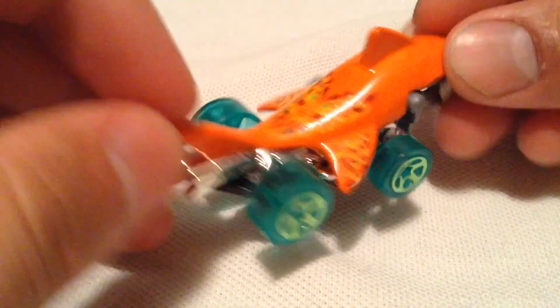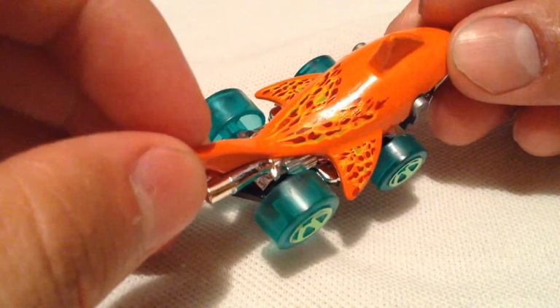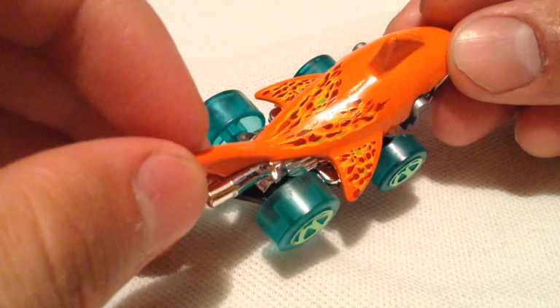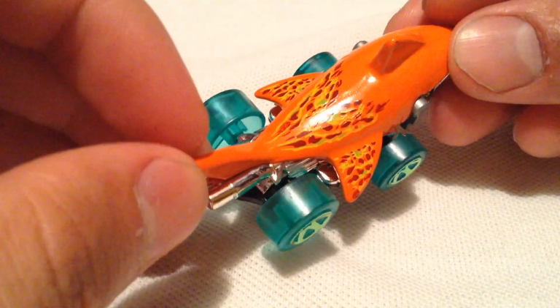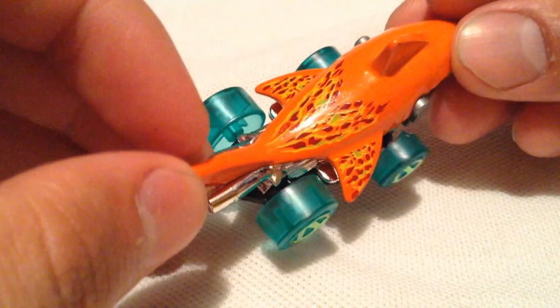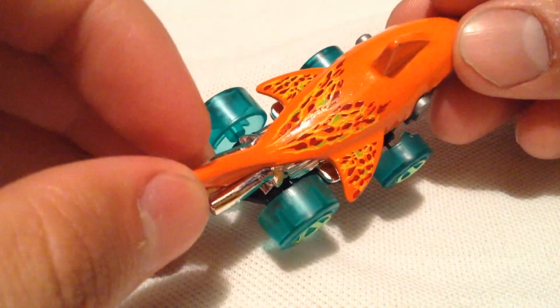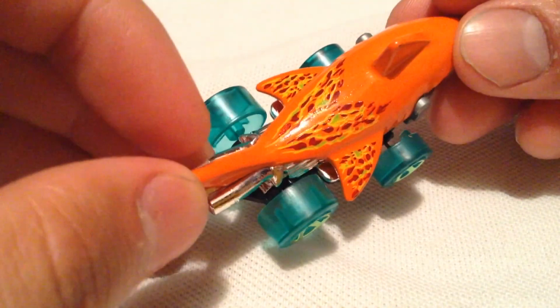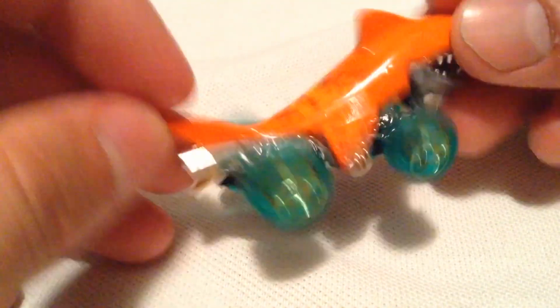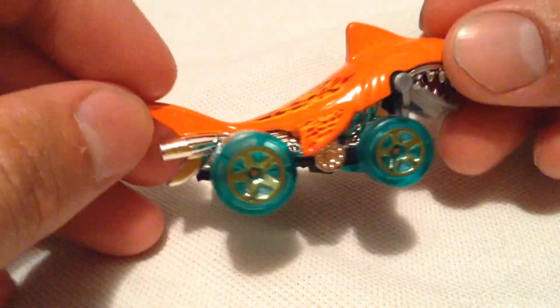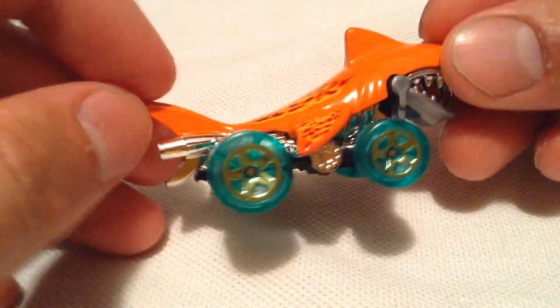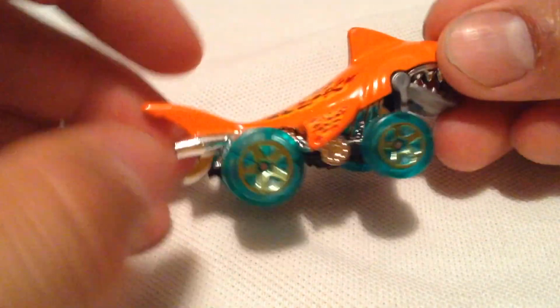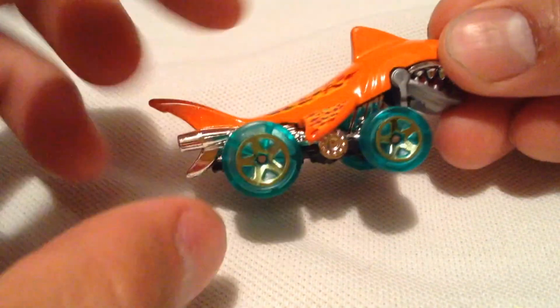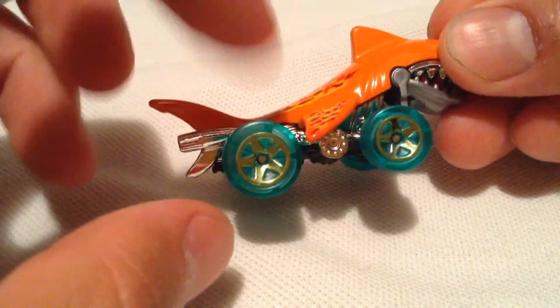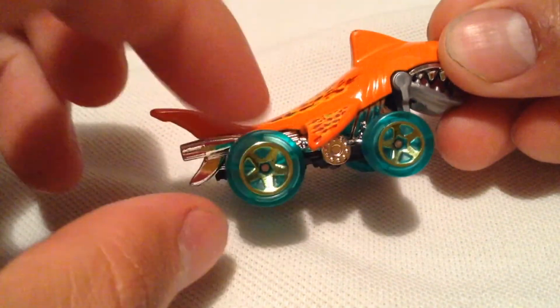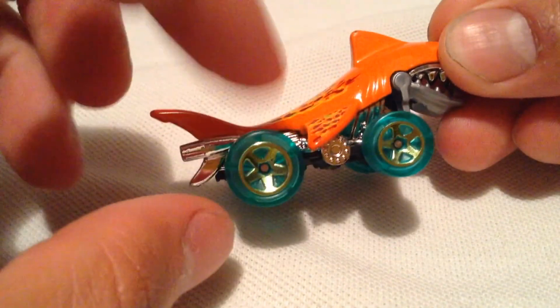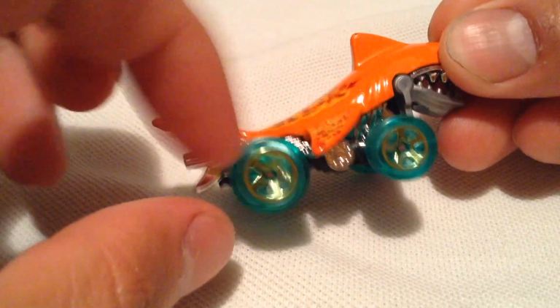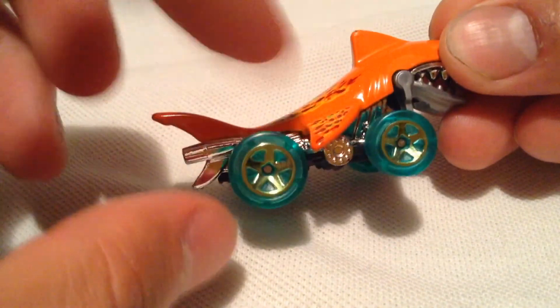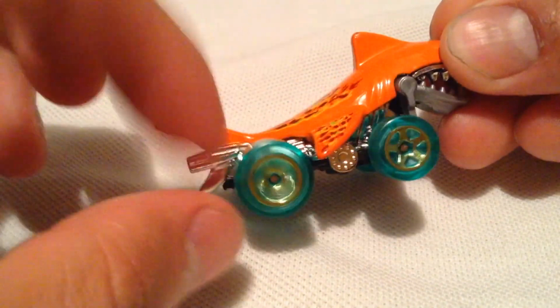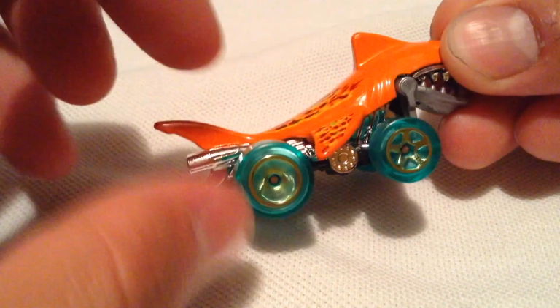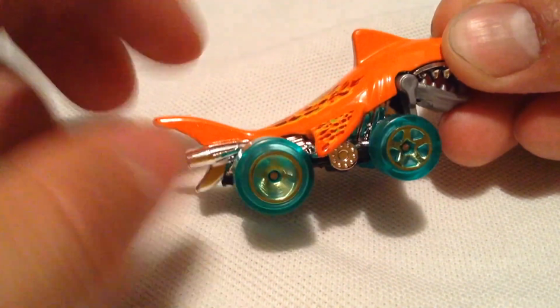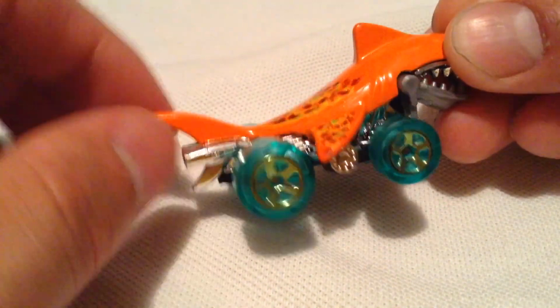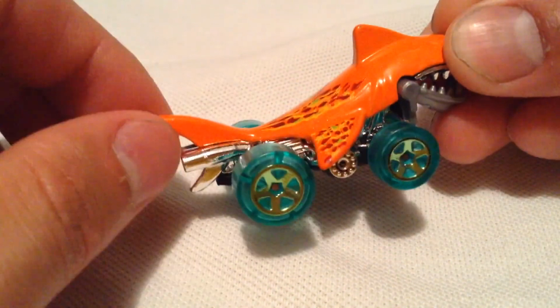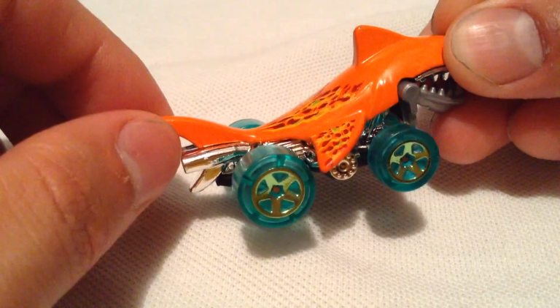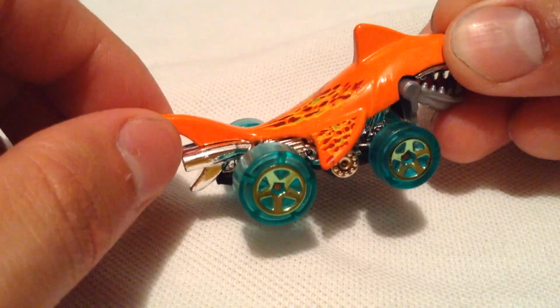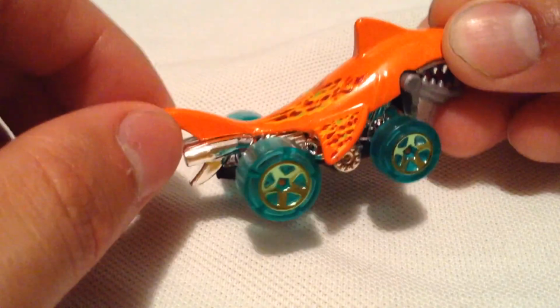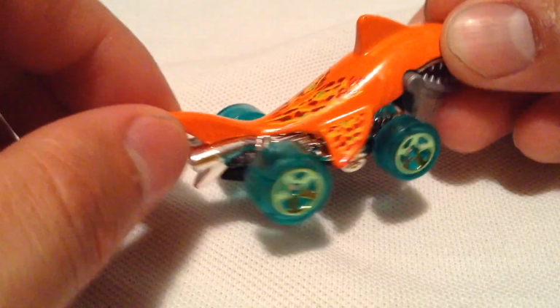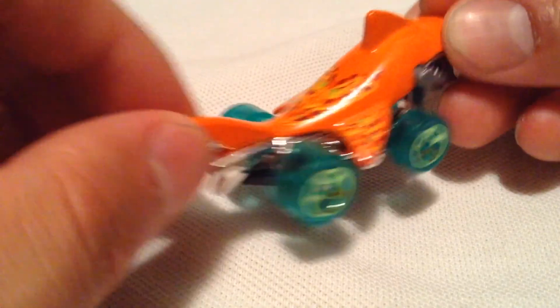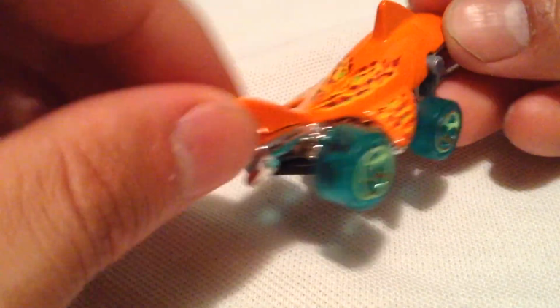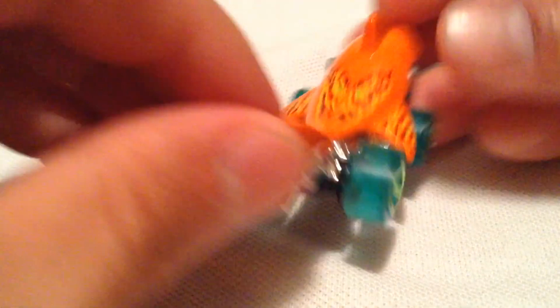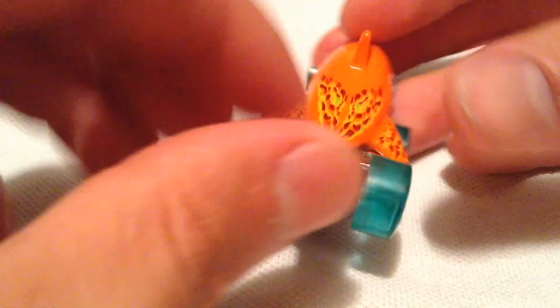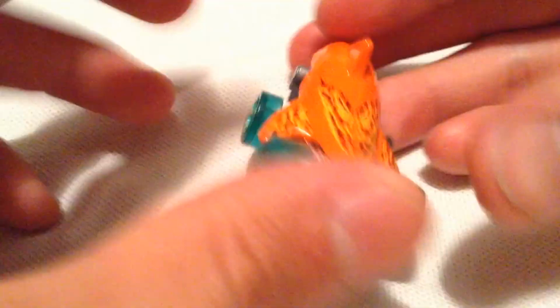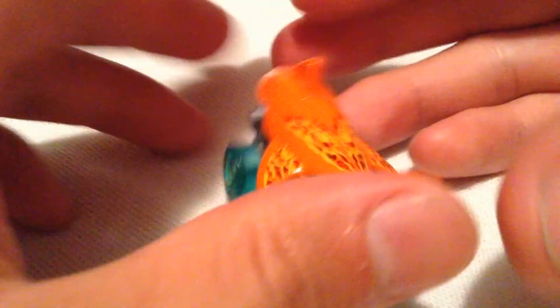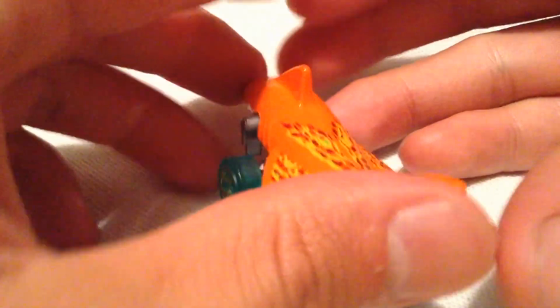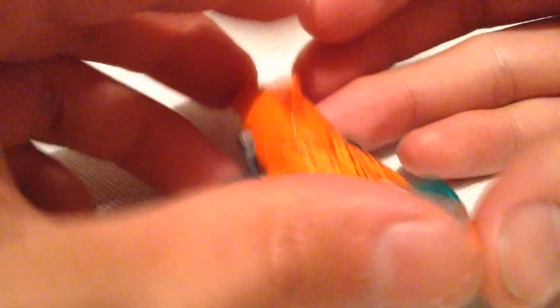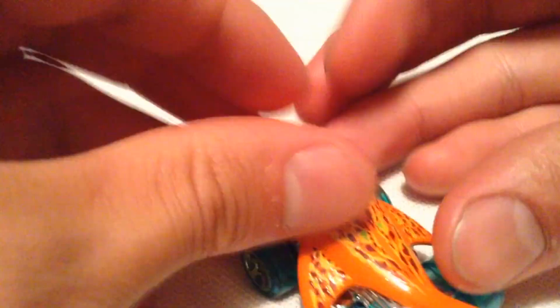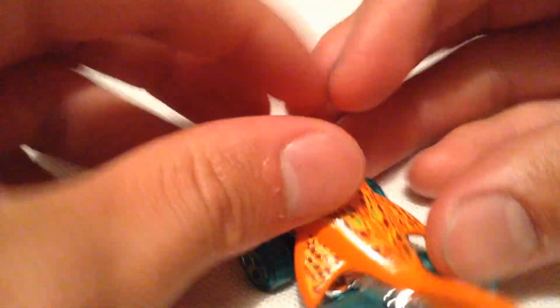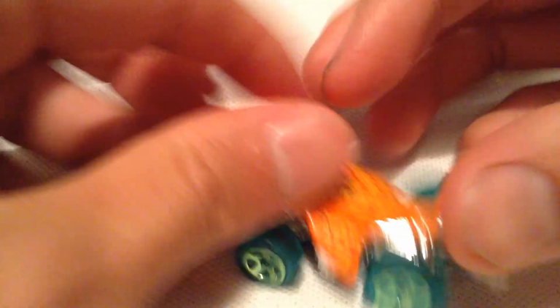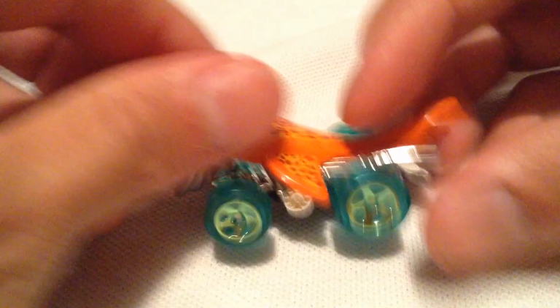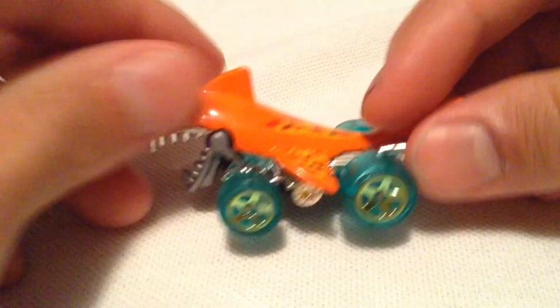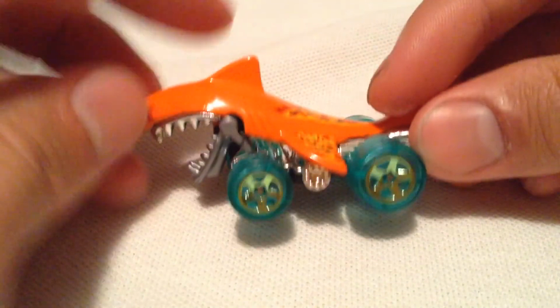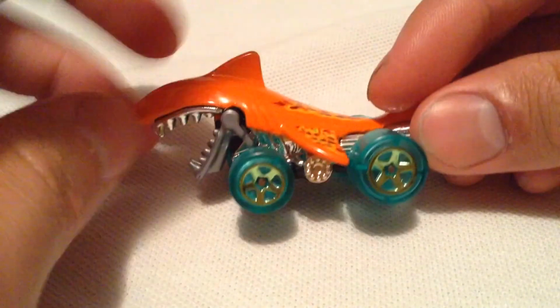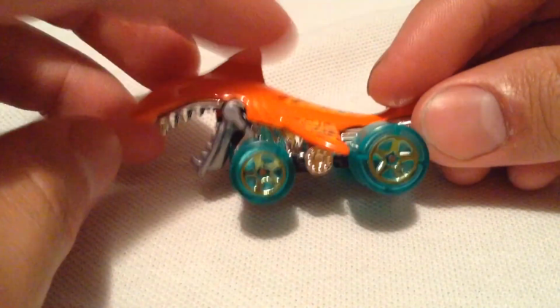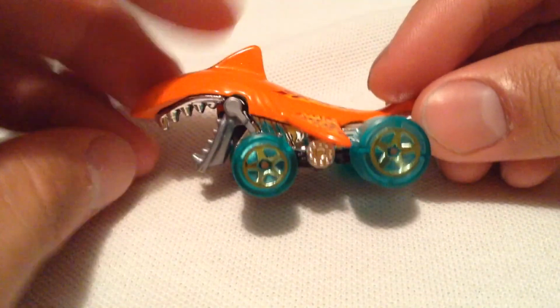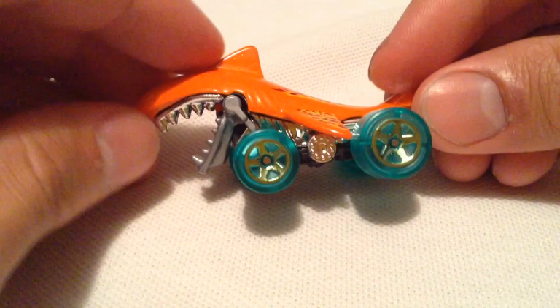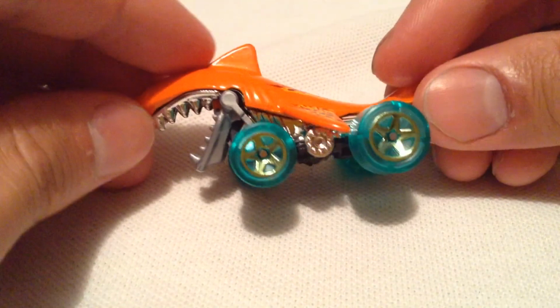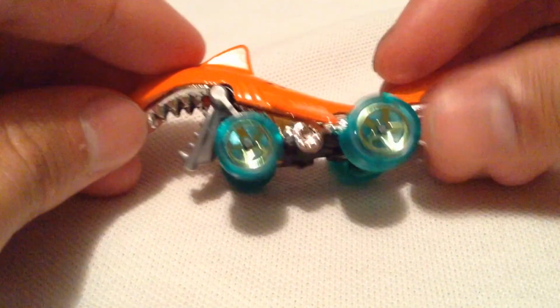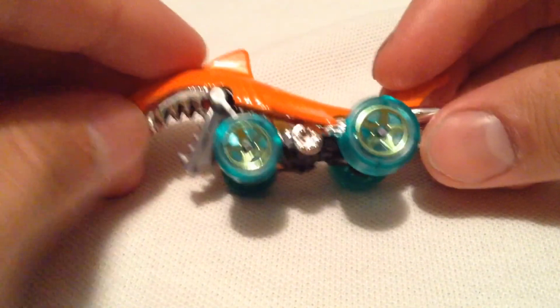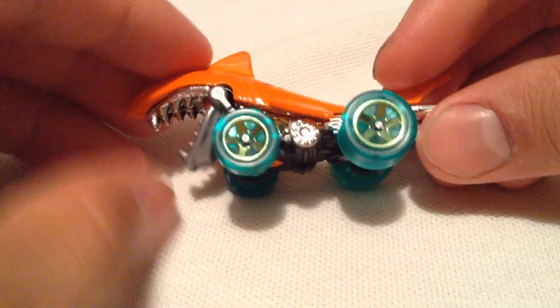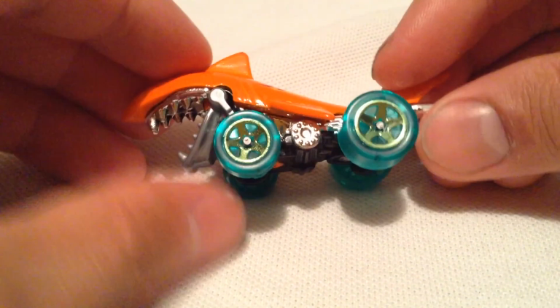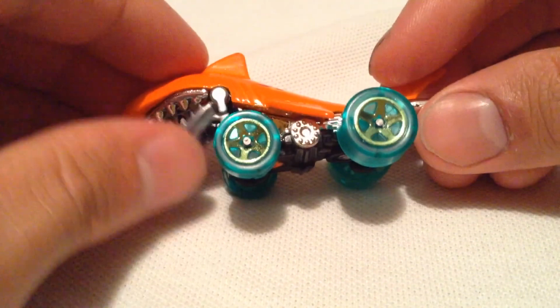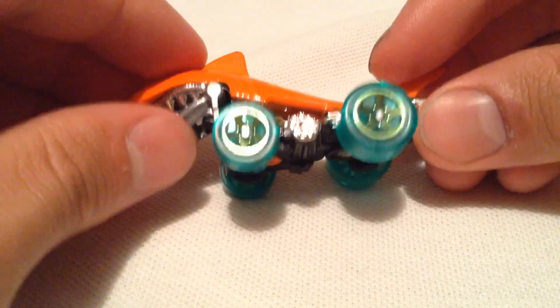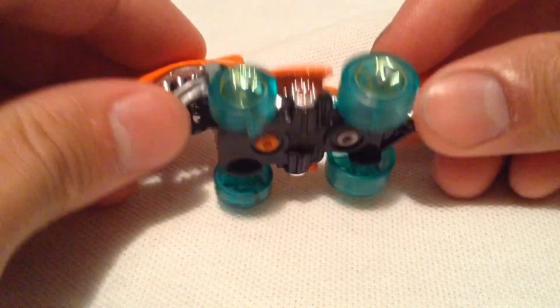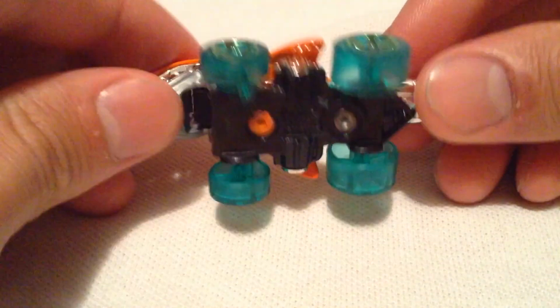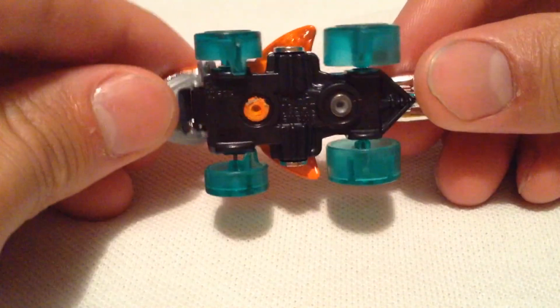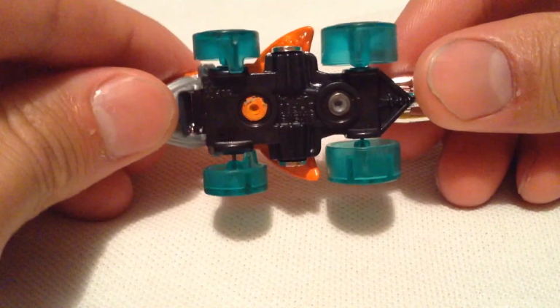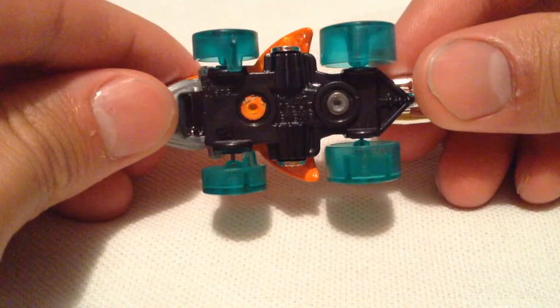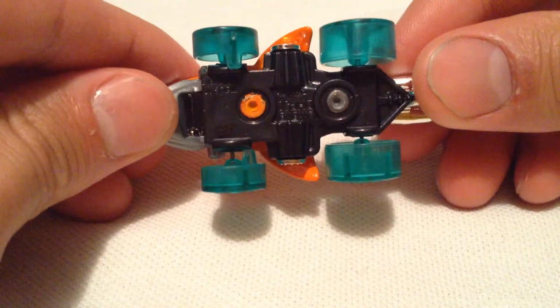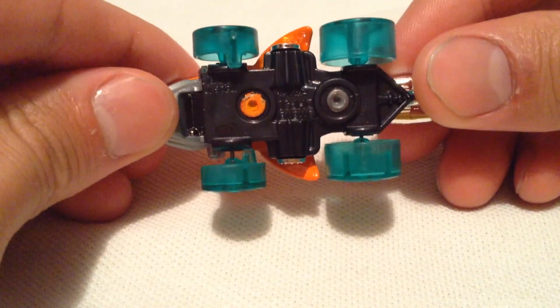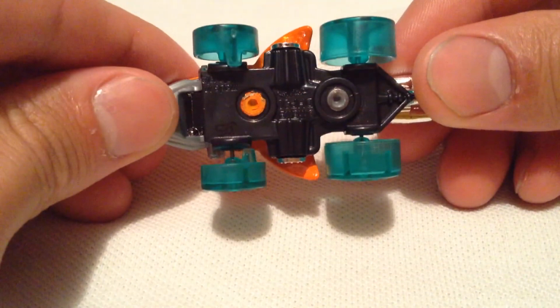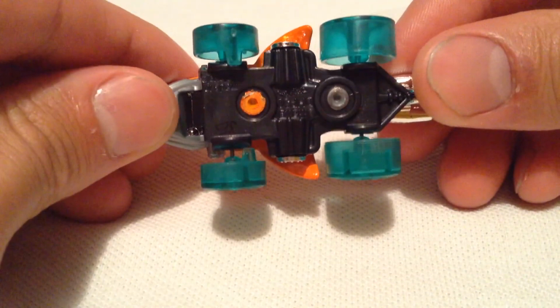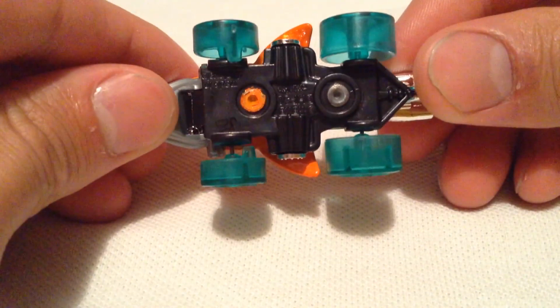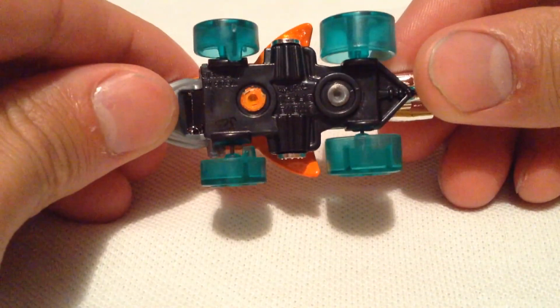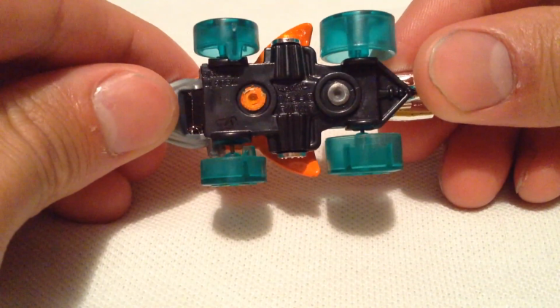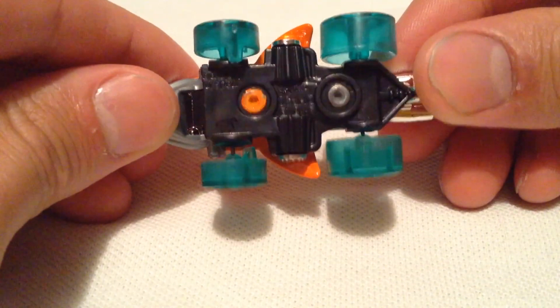Some wild patterns. I like these wheels too — they're nice and turquoise. Everything that's orange is metal; everything else is plastic.